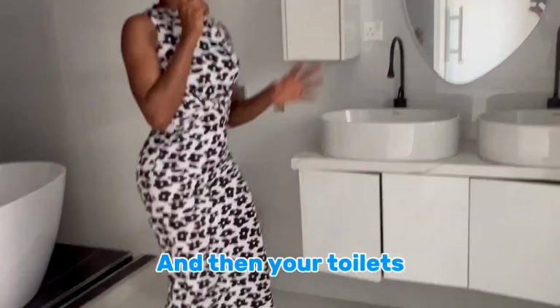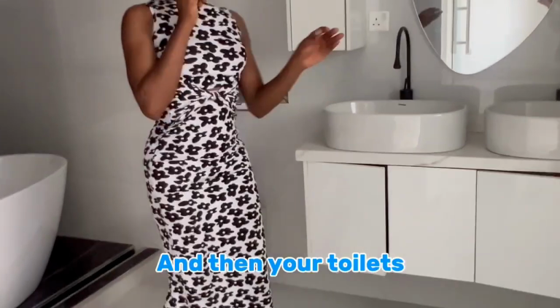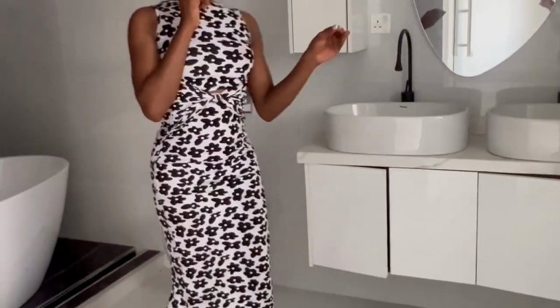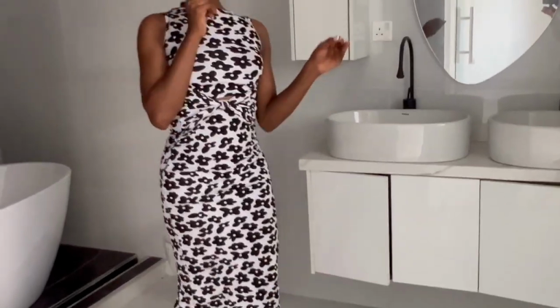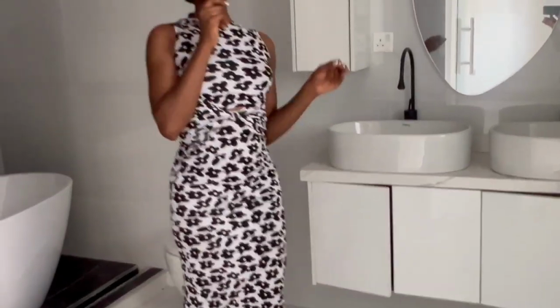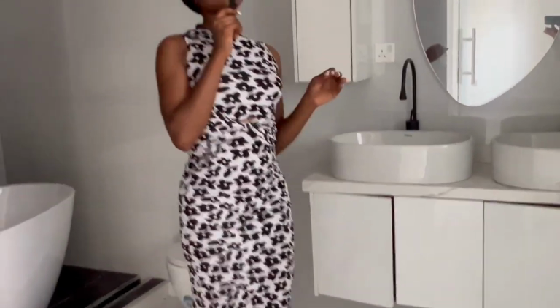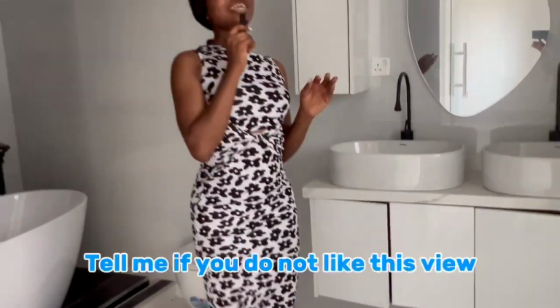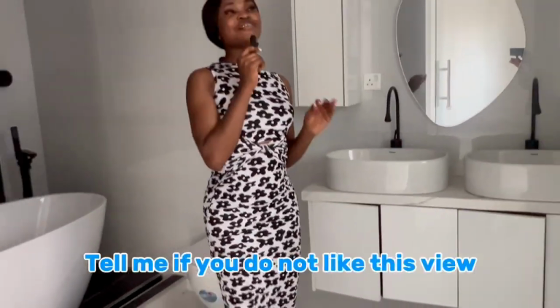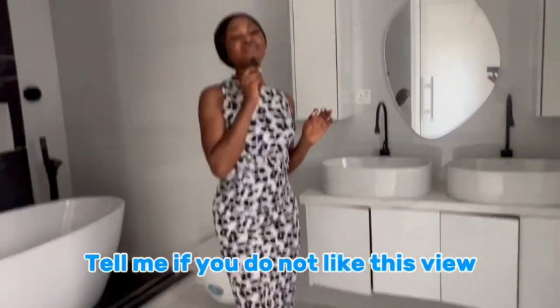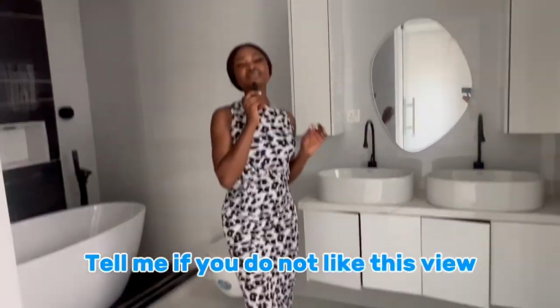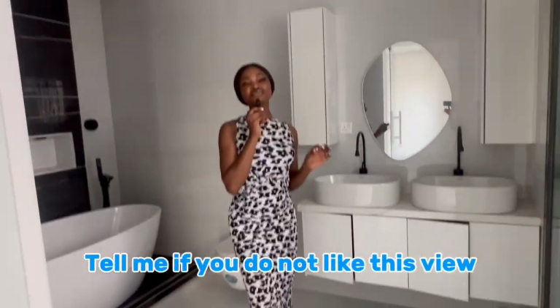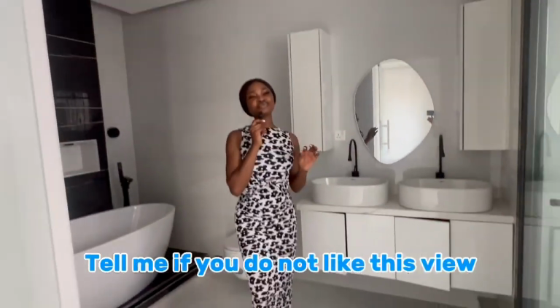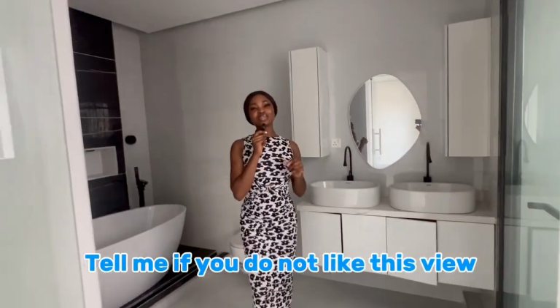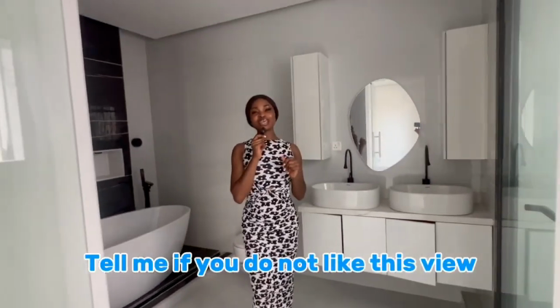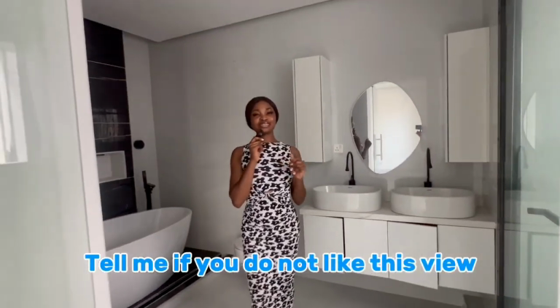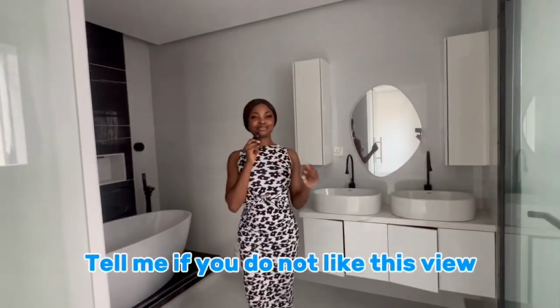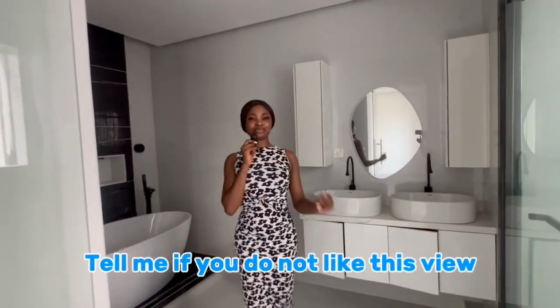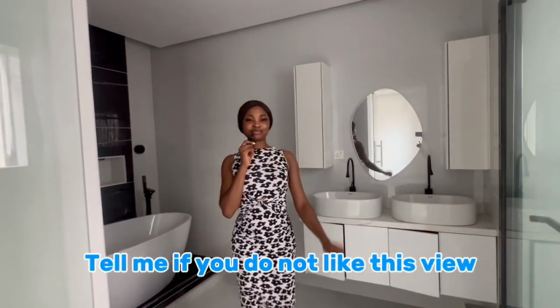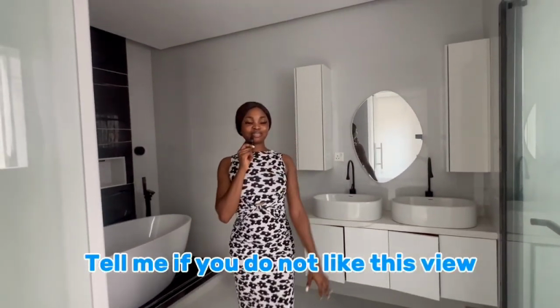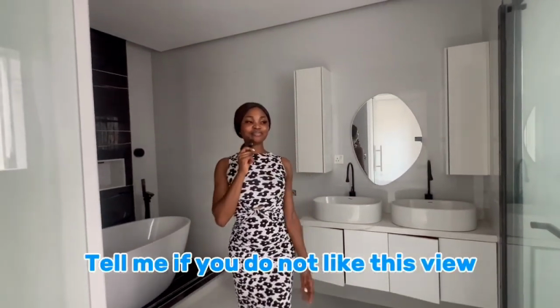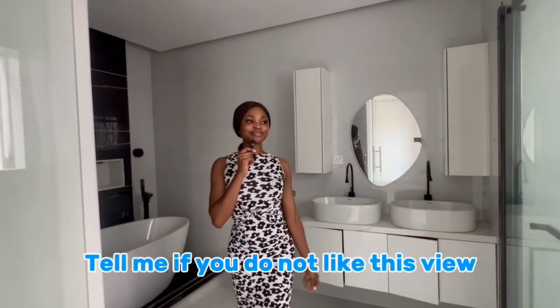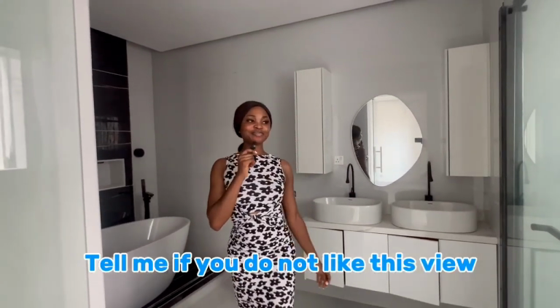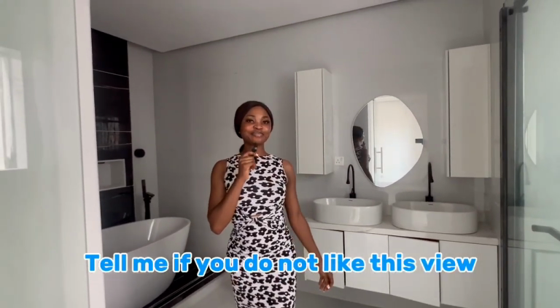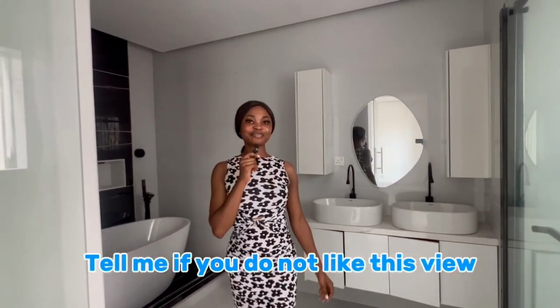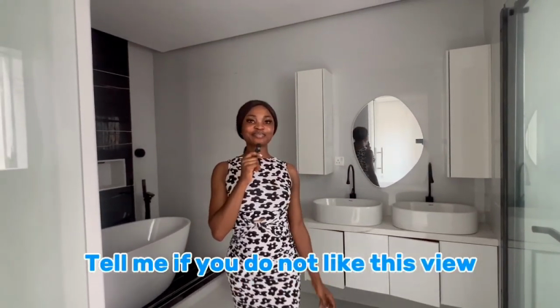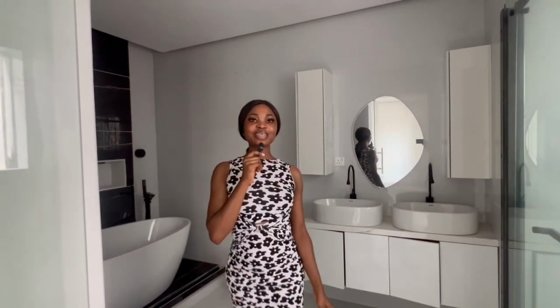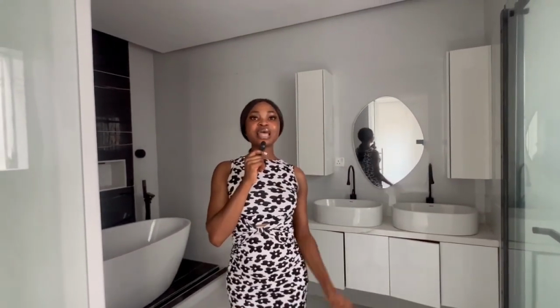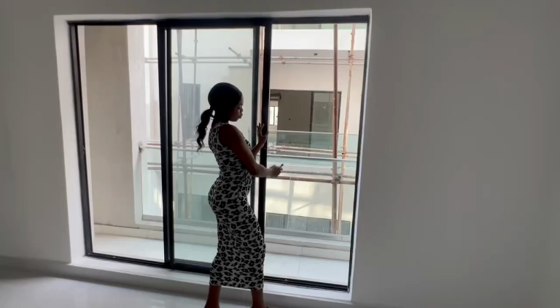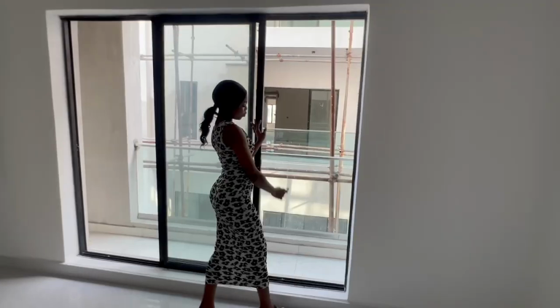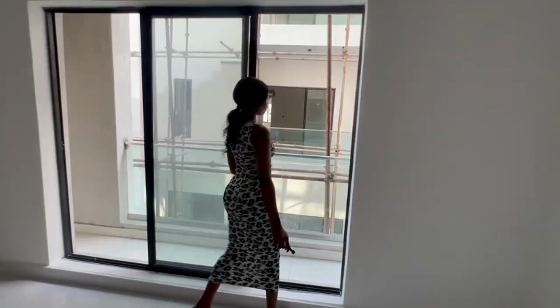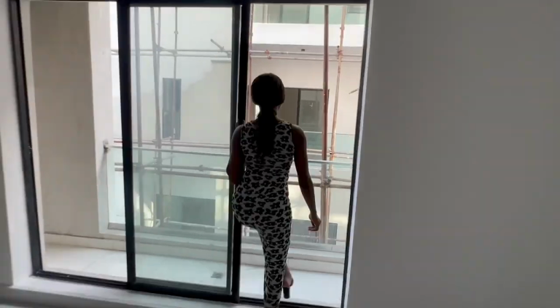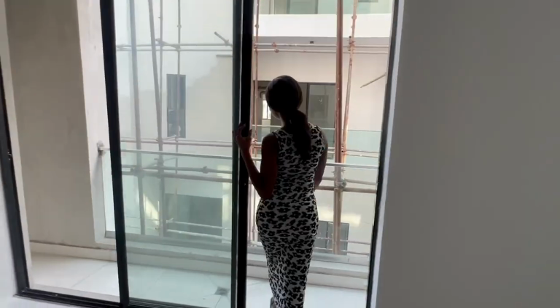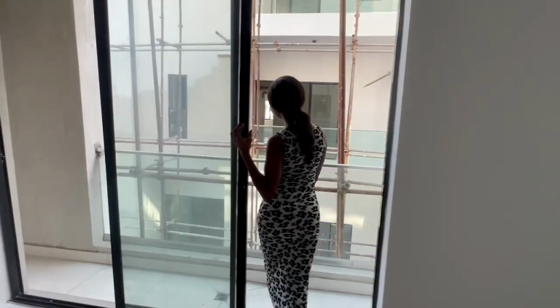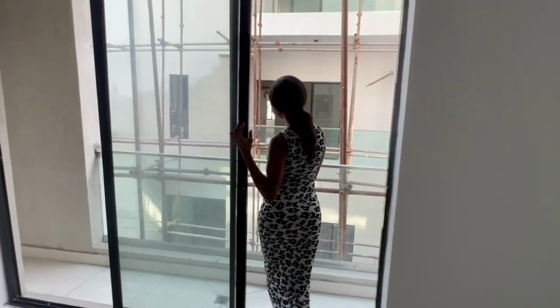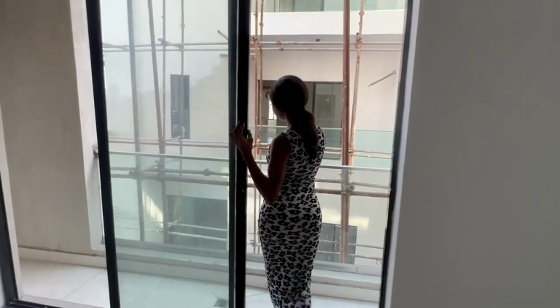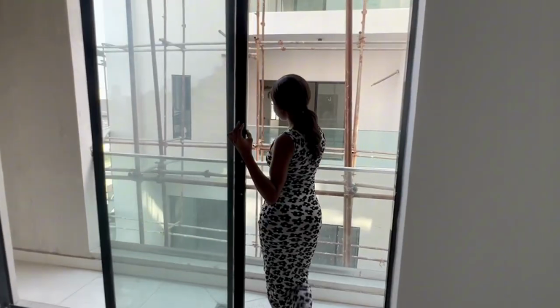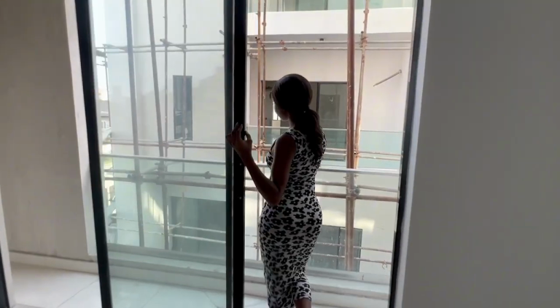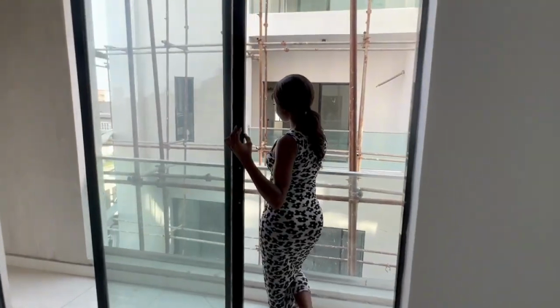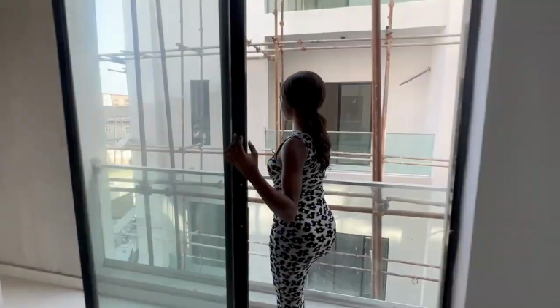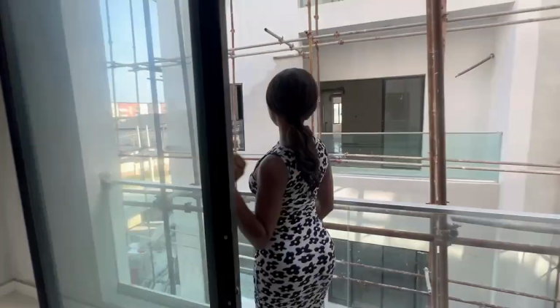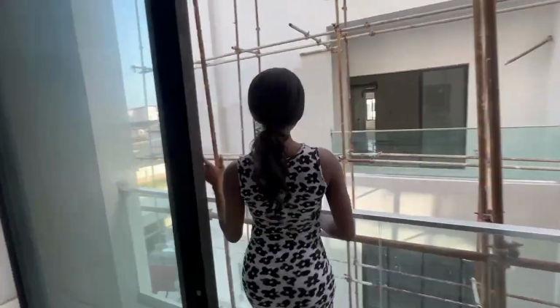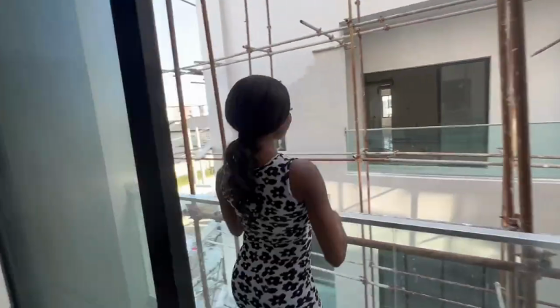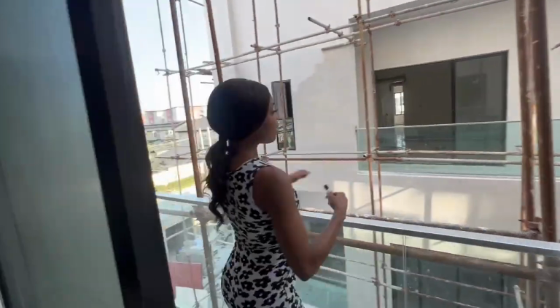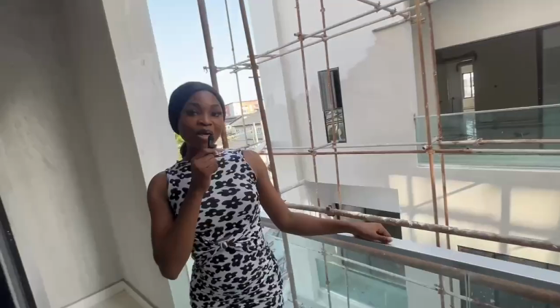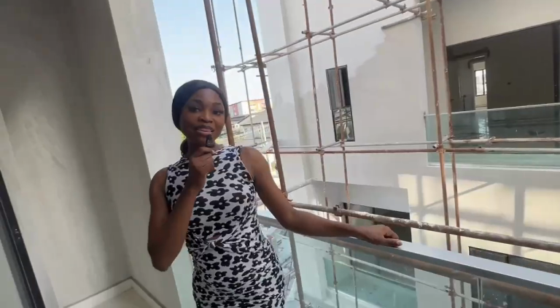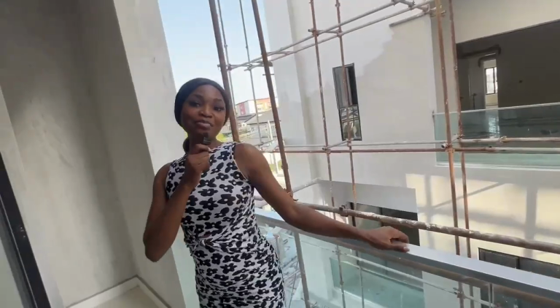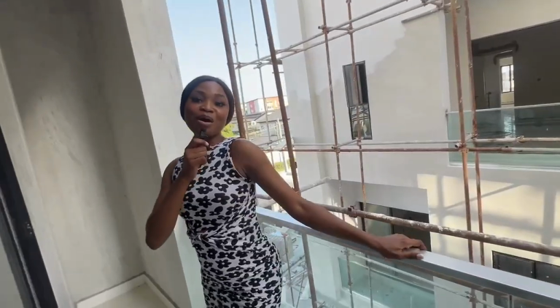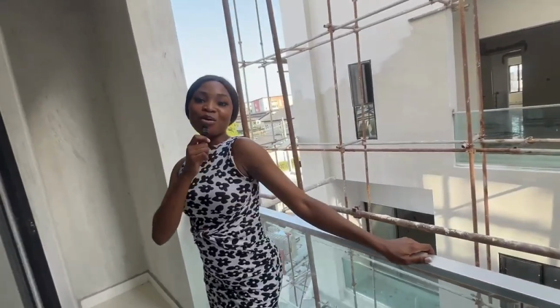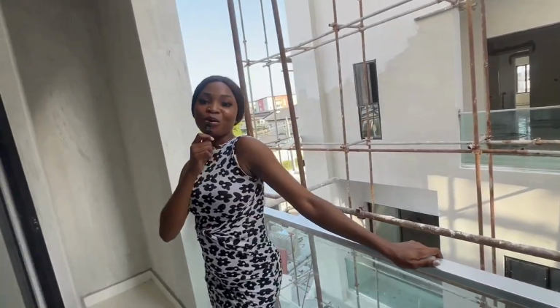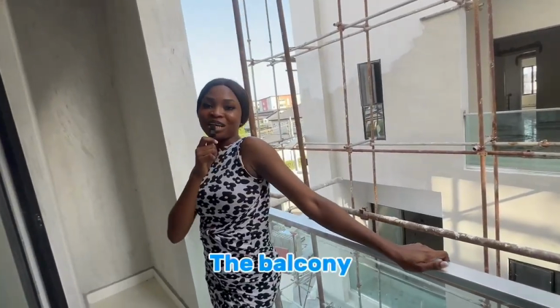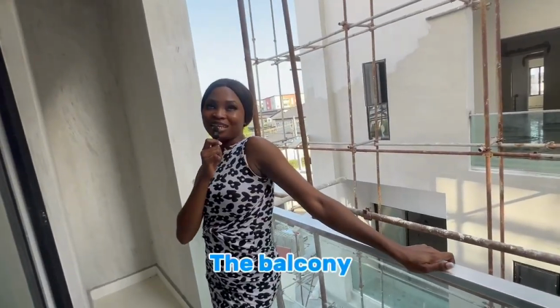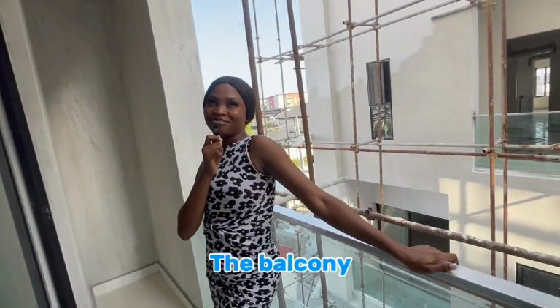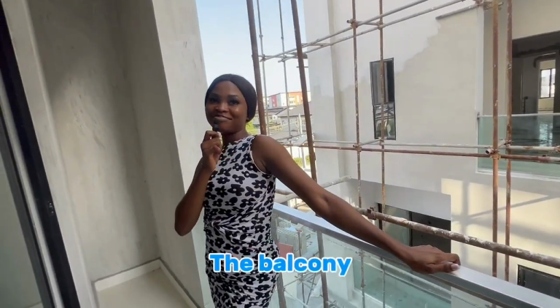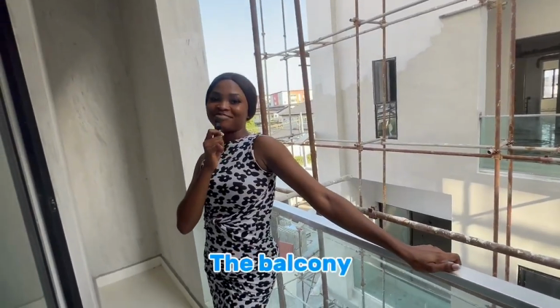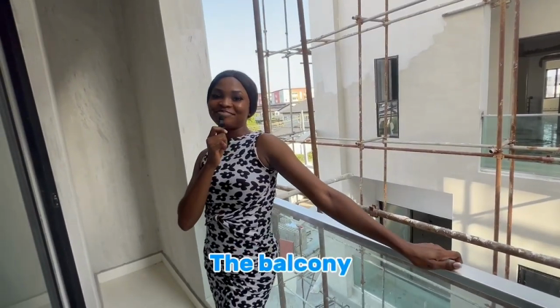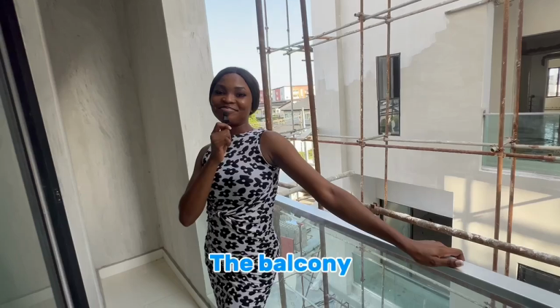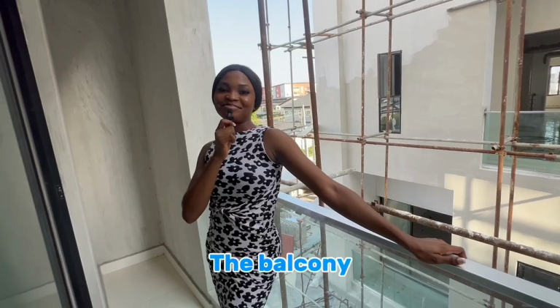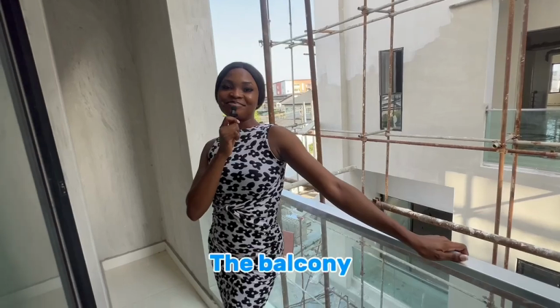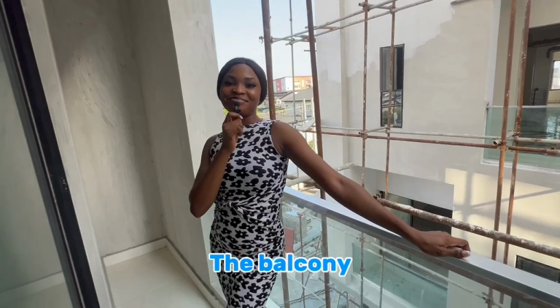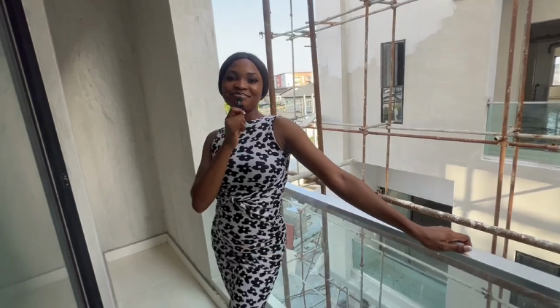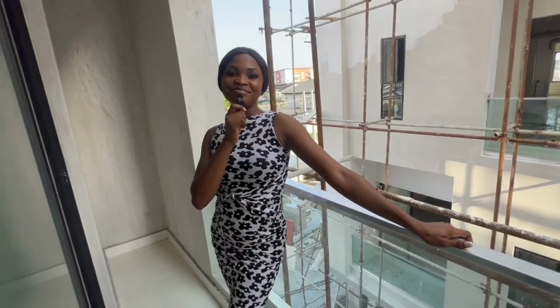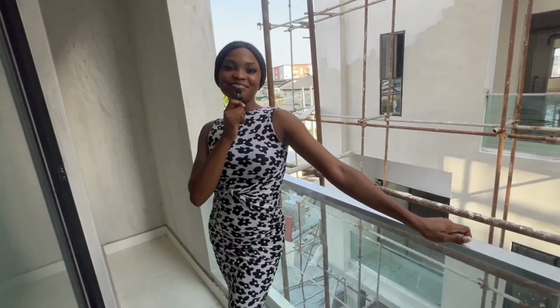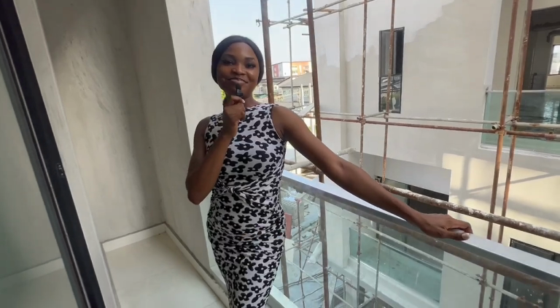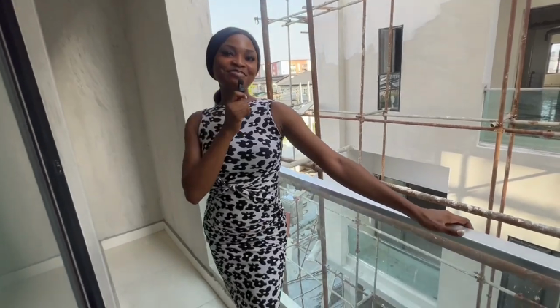Tell me if you do not like this view. The balcony.